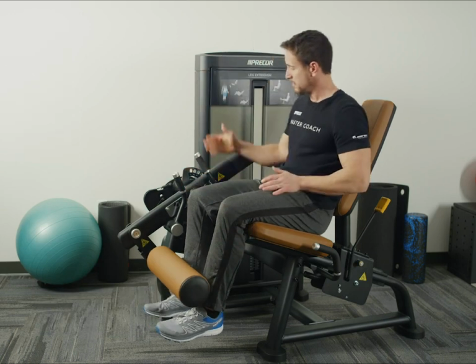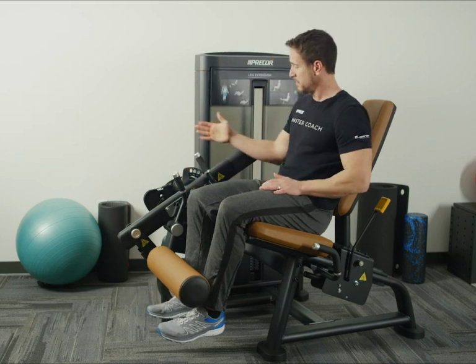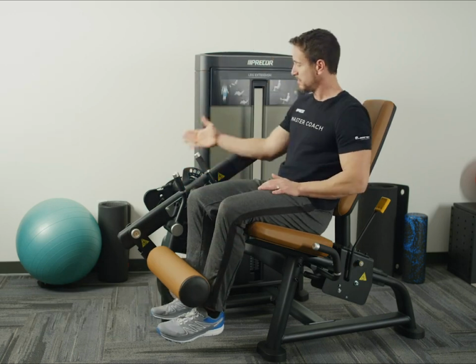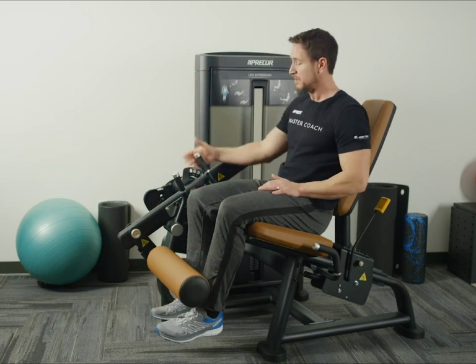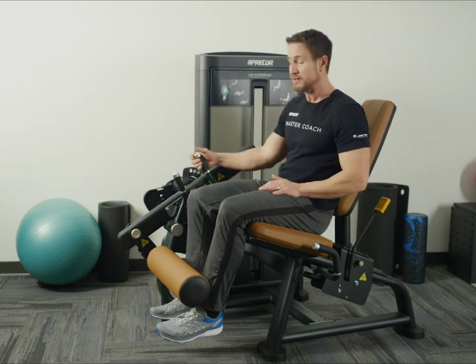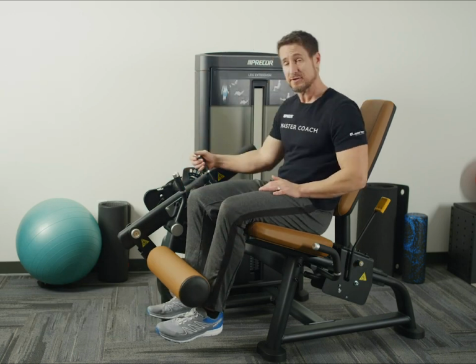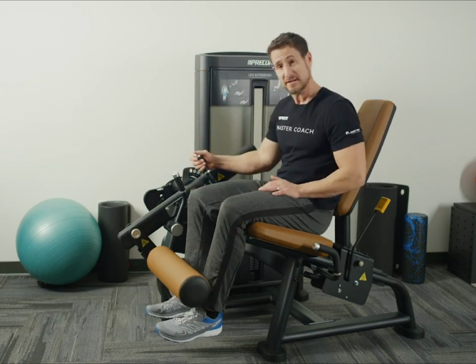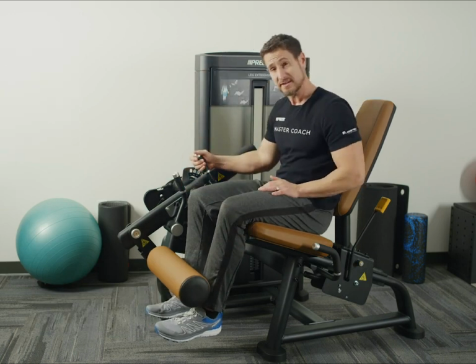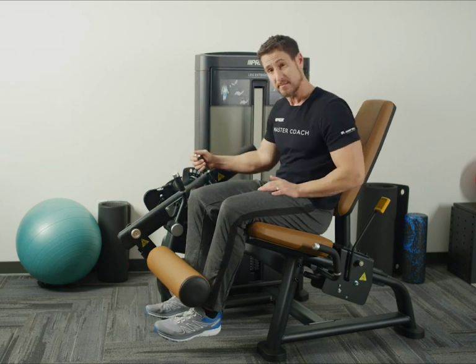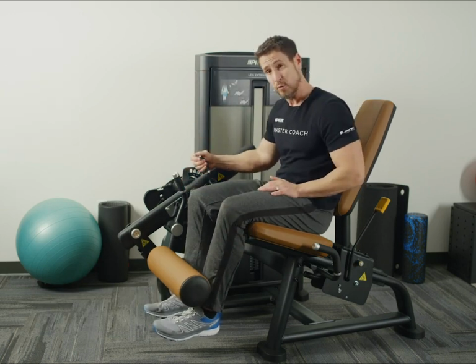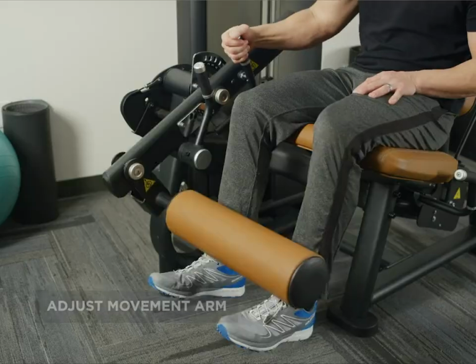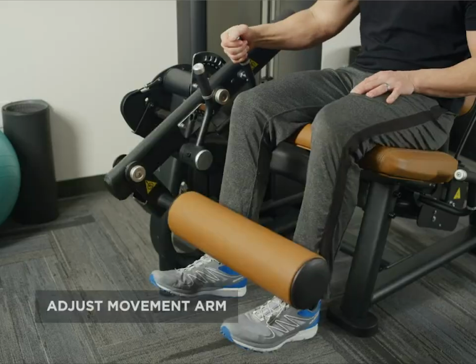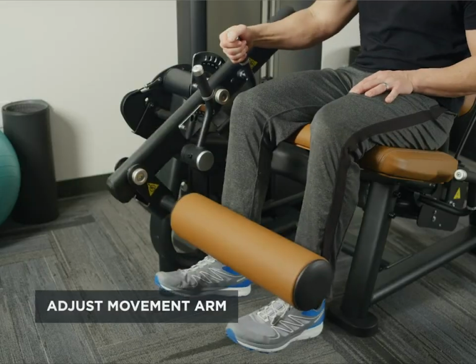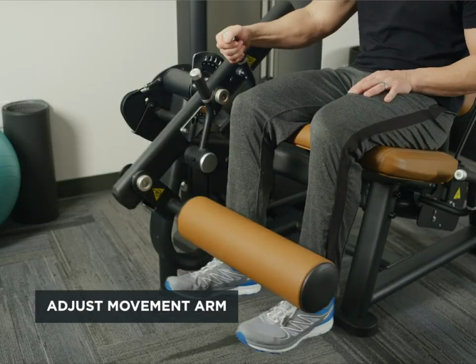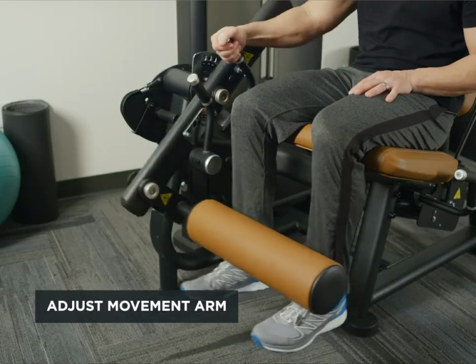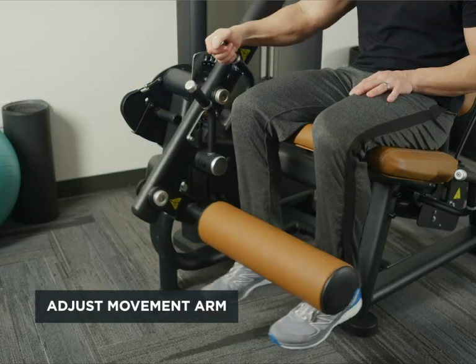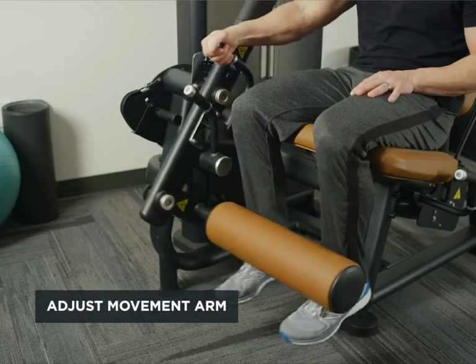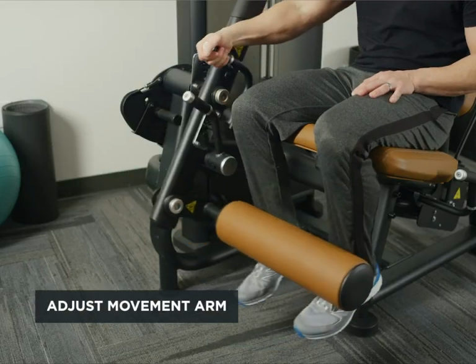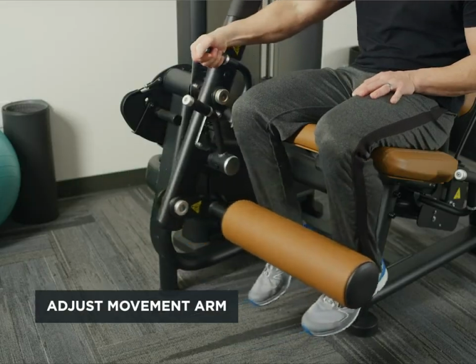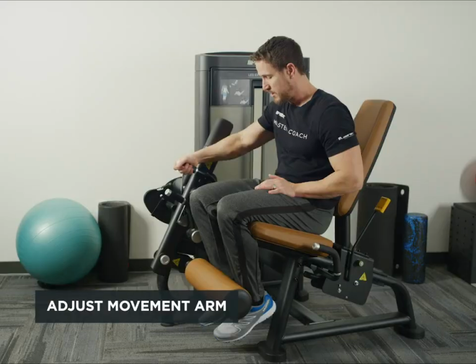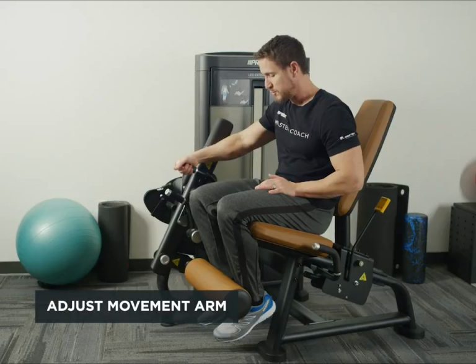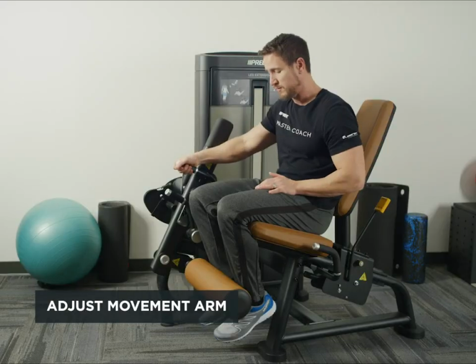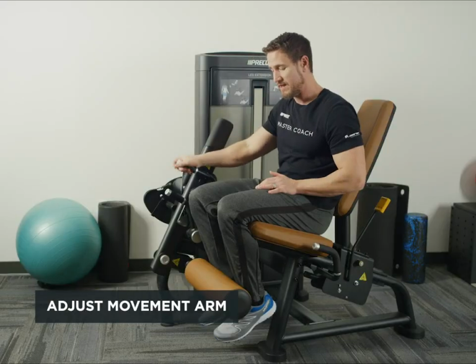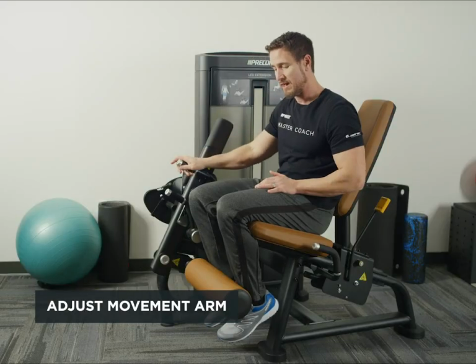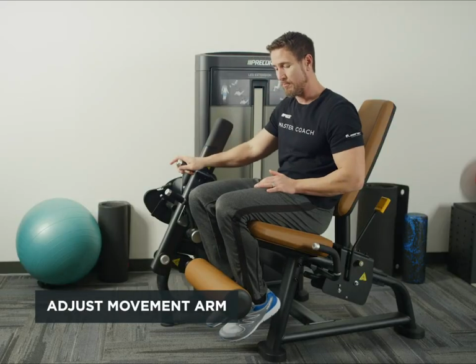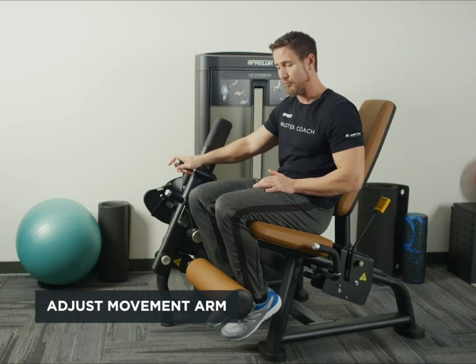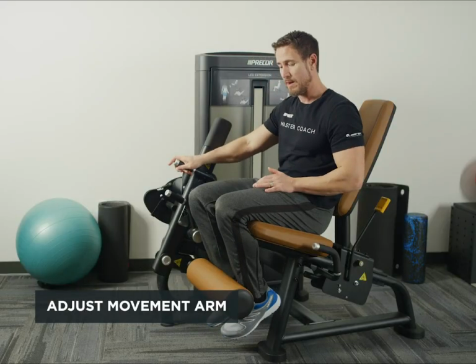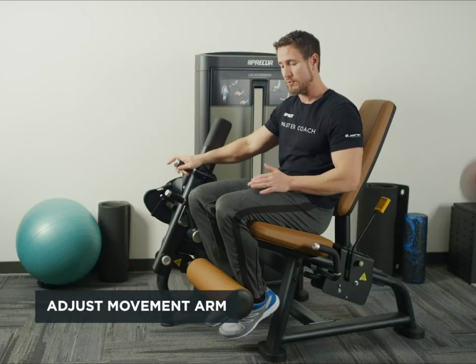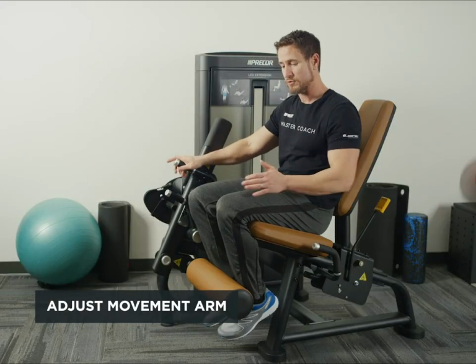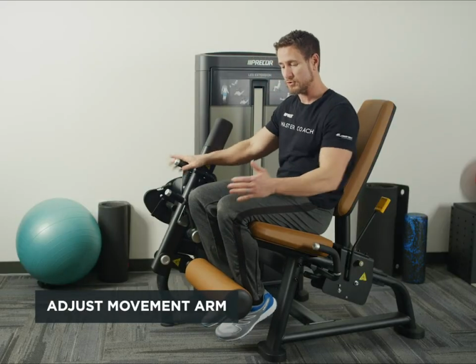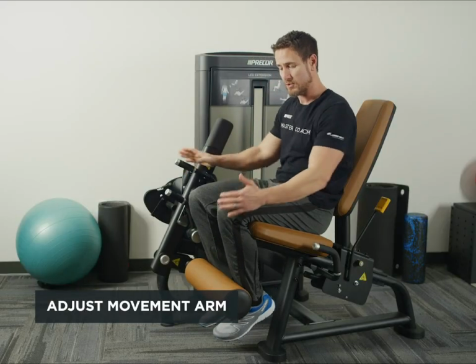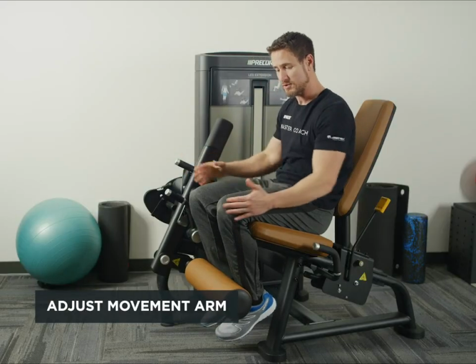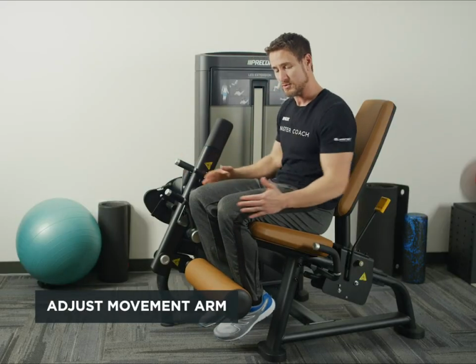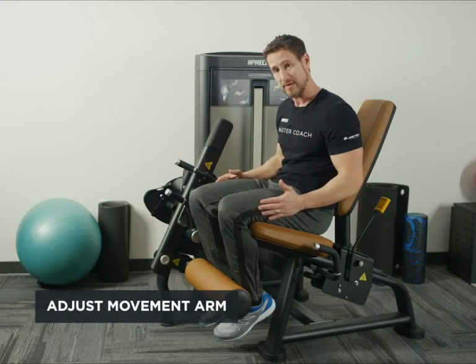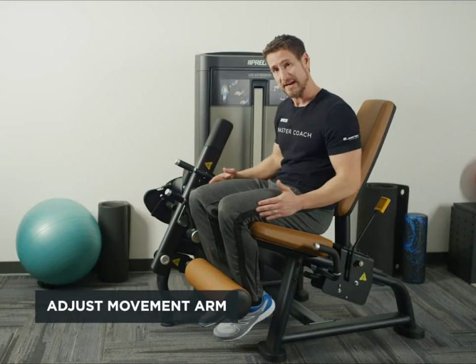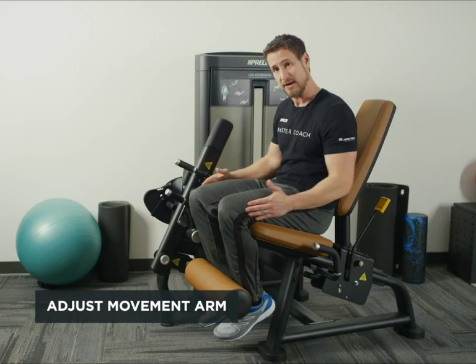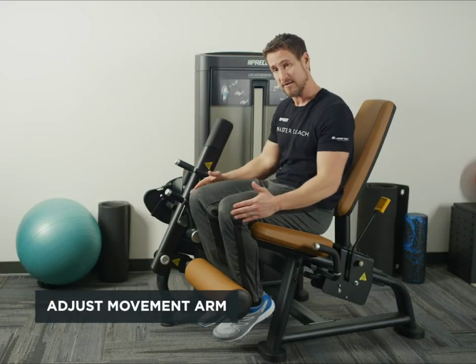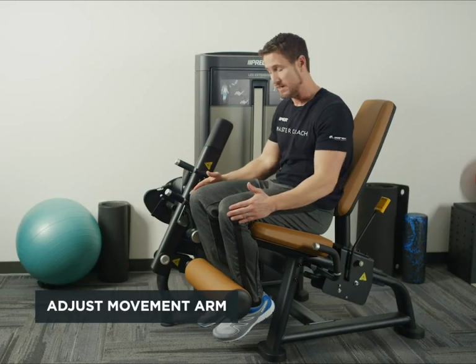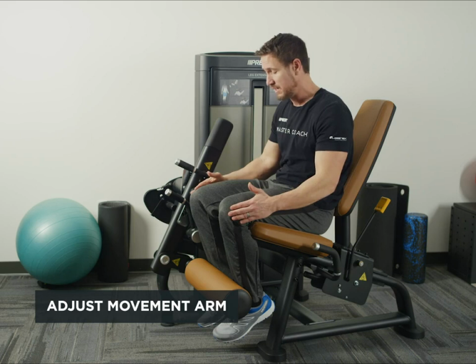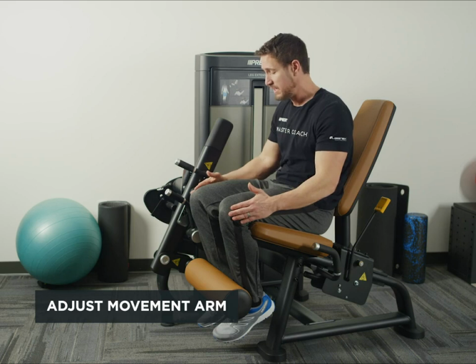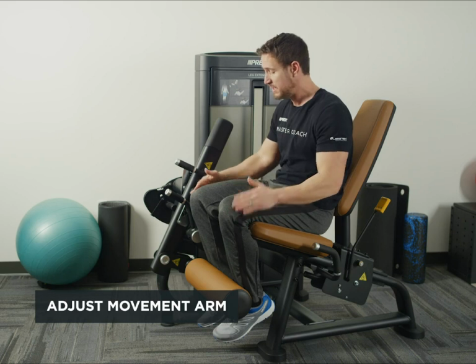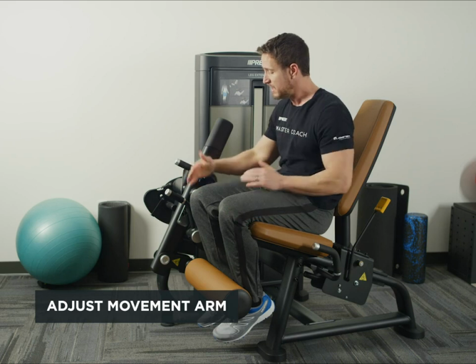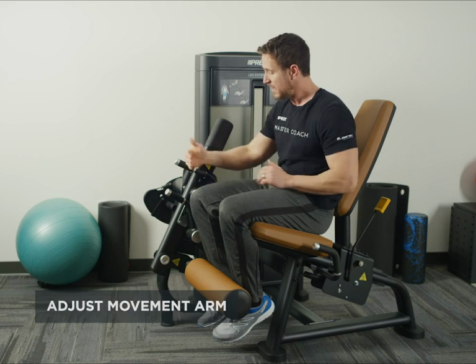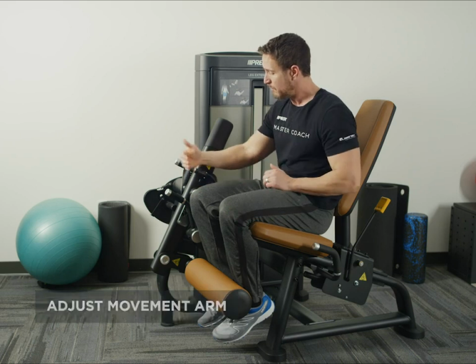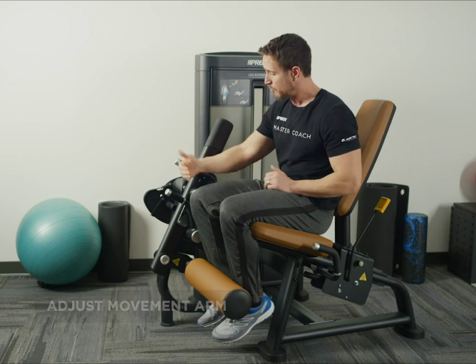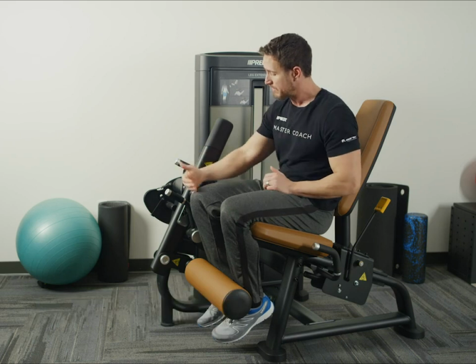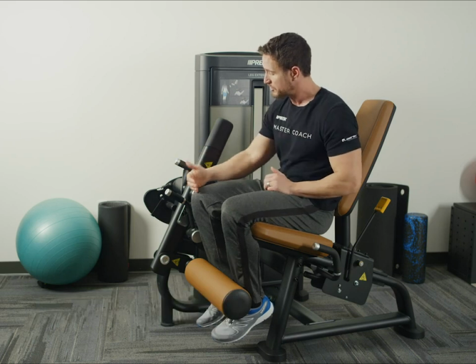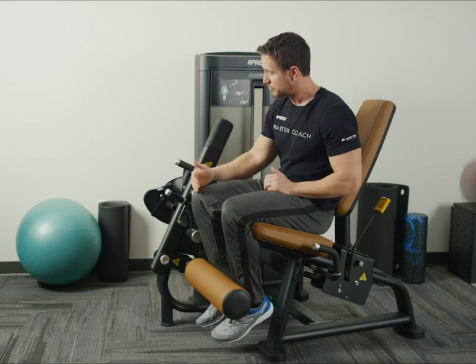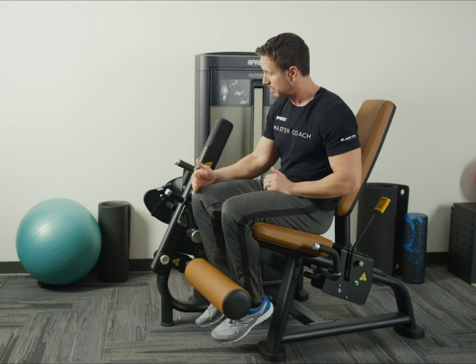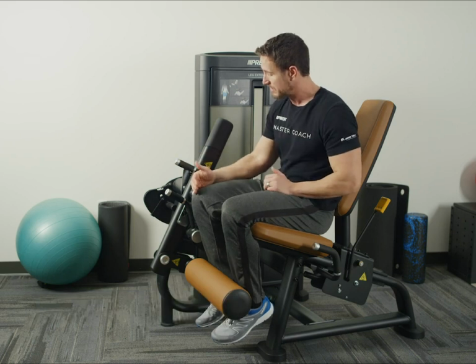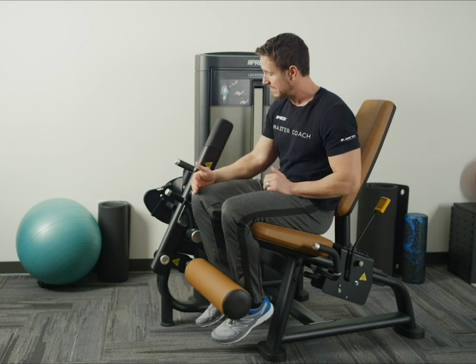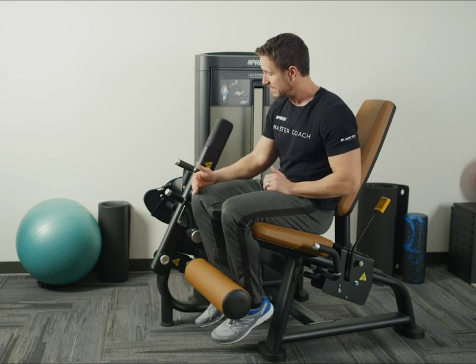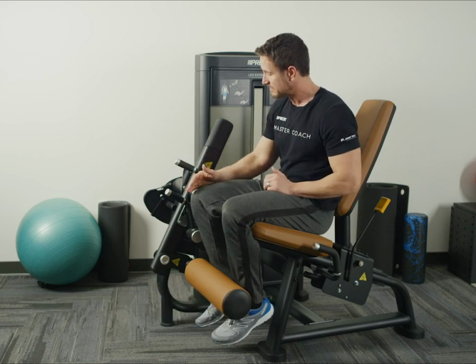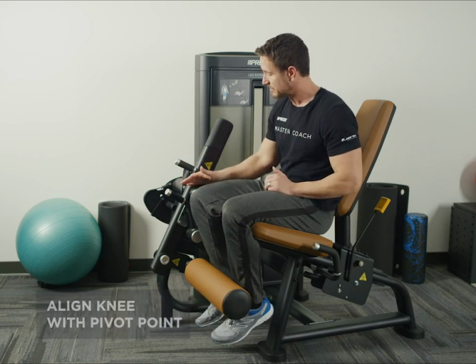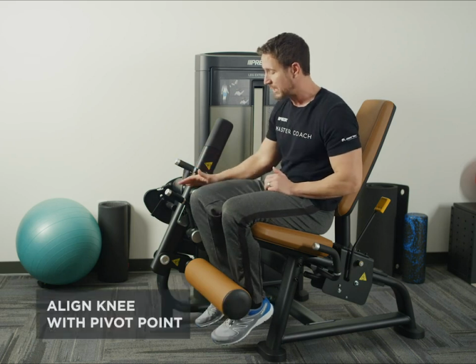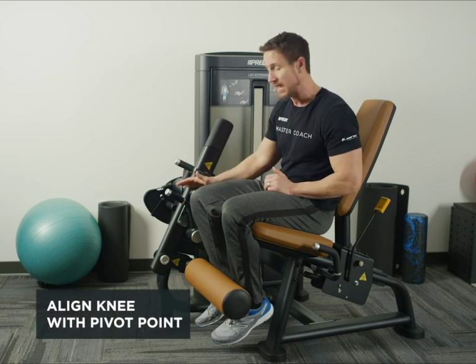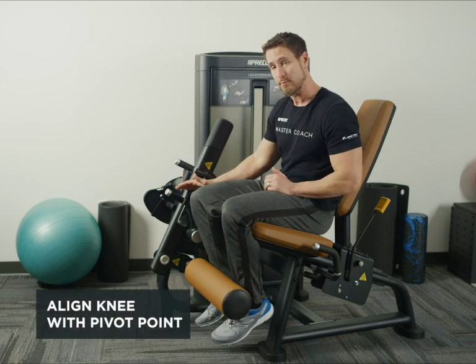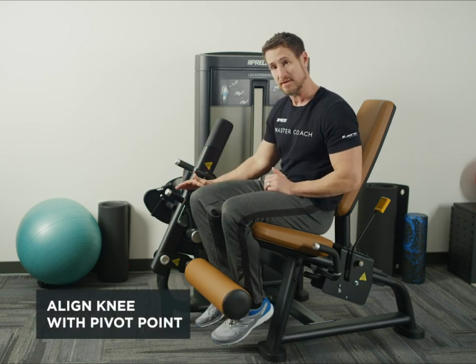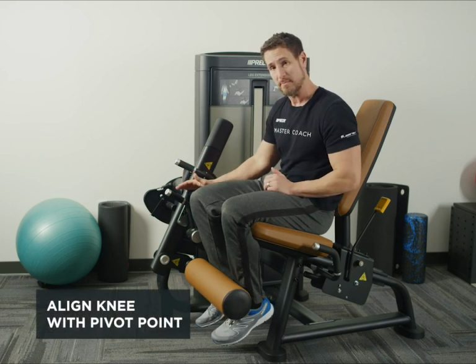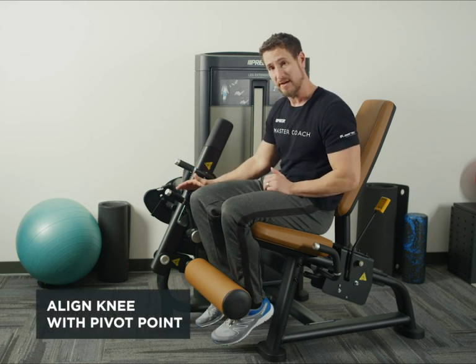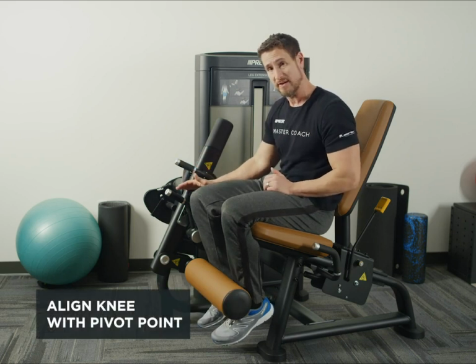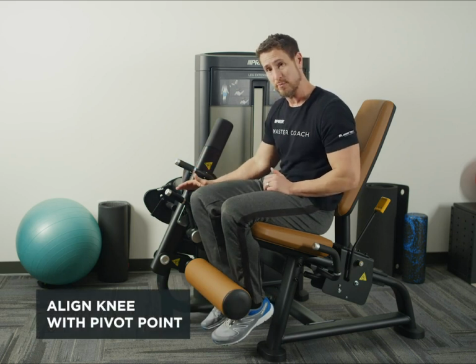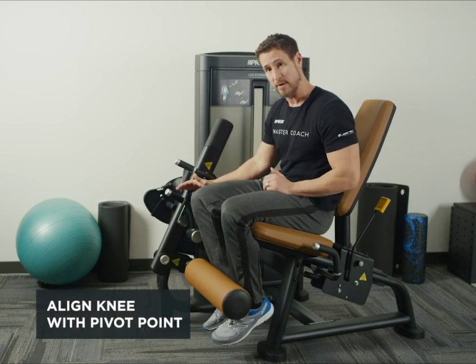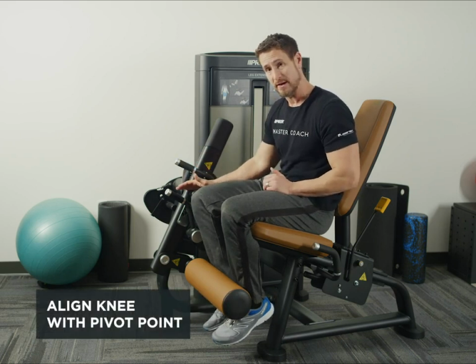Then adjust the movement arm so you've got a proper stretch right here at the knee. We want to make sure our knee is in line with the pivot point.